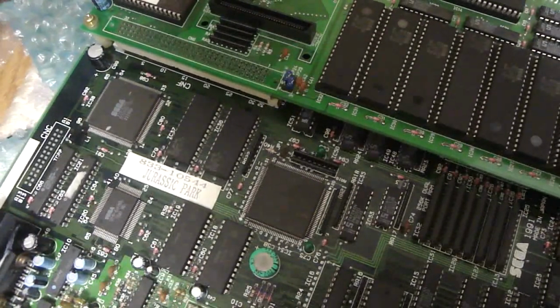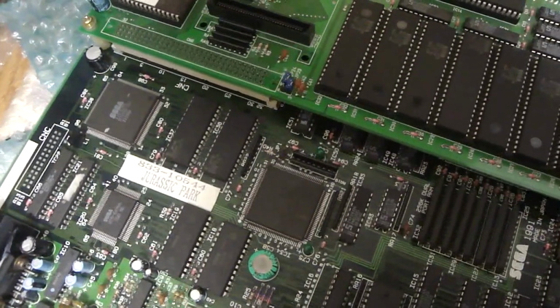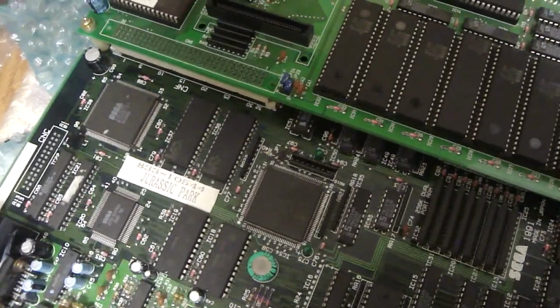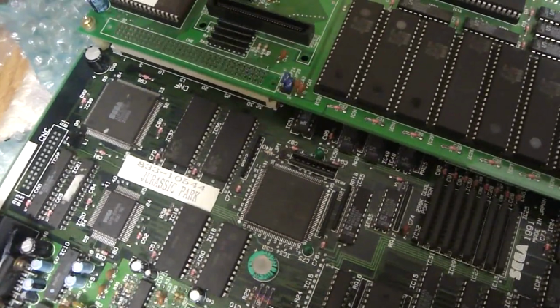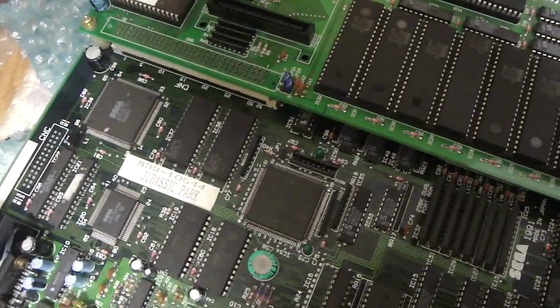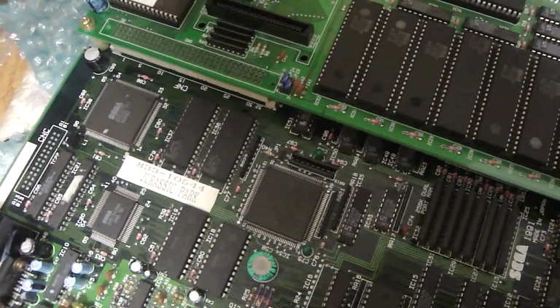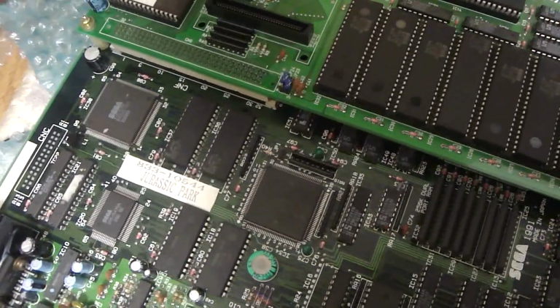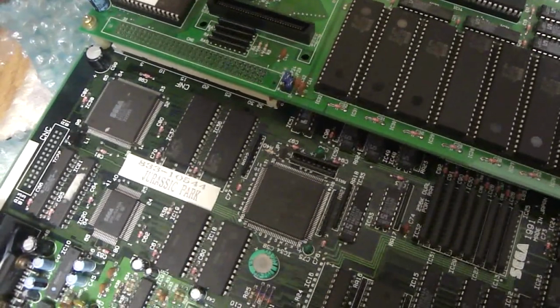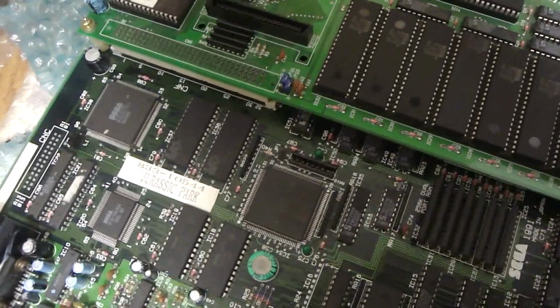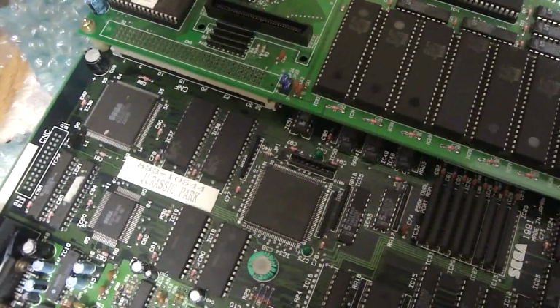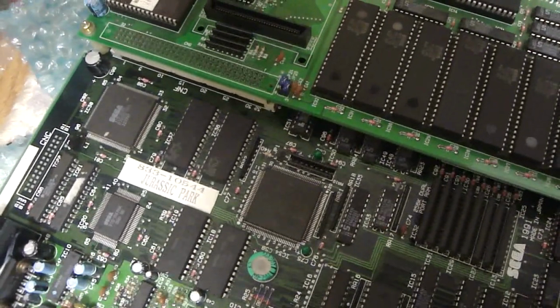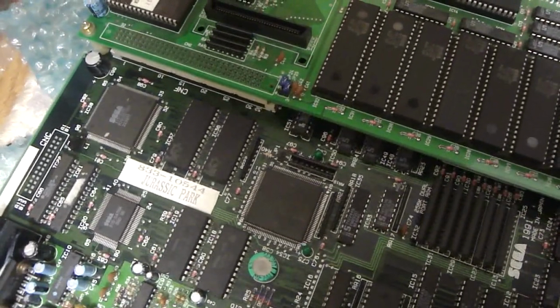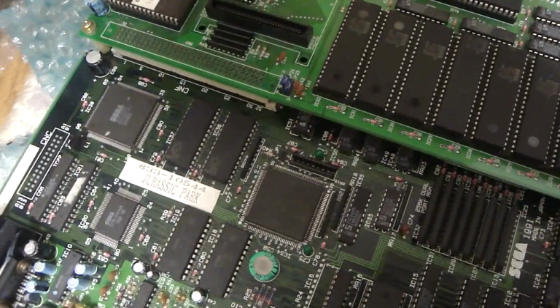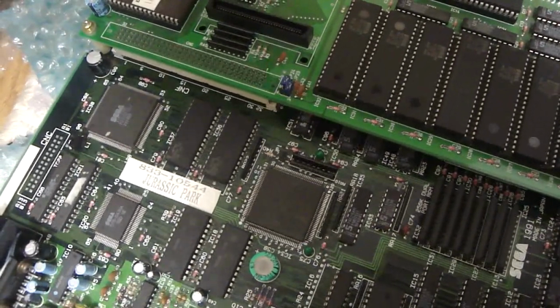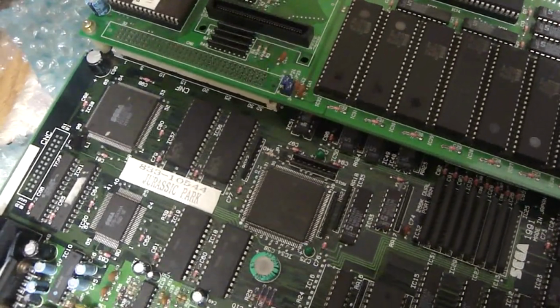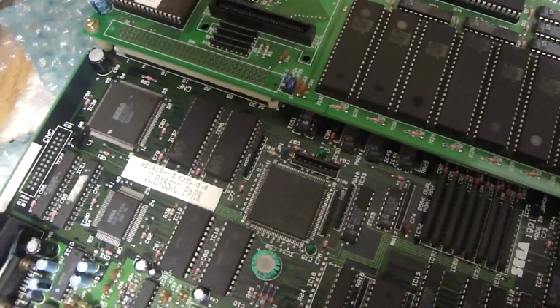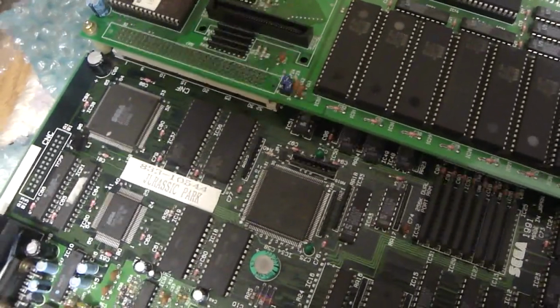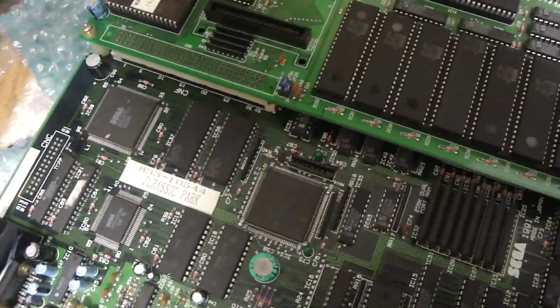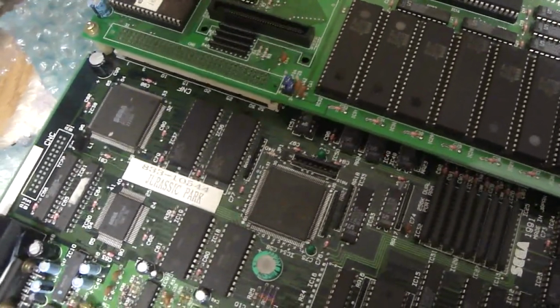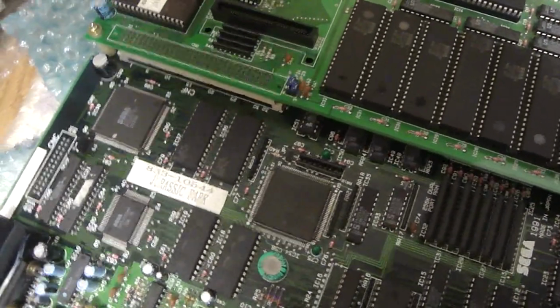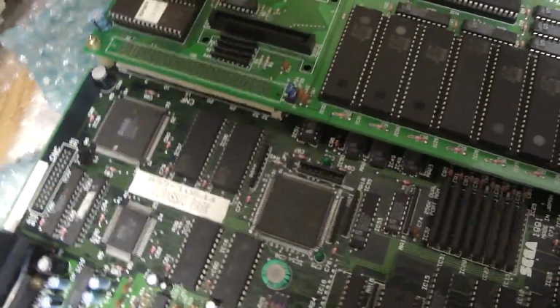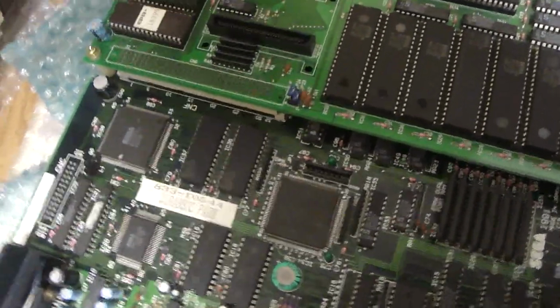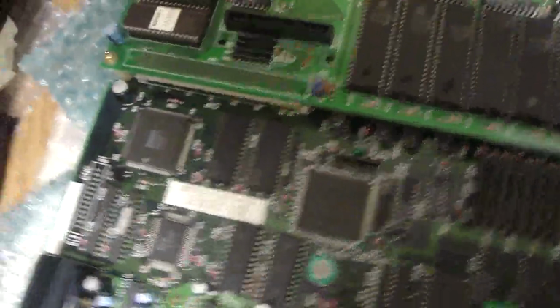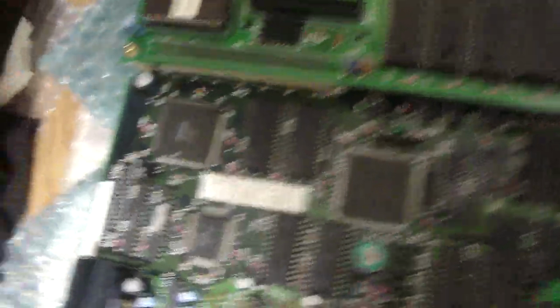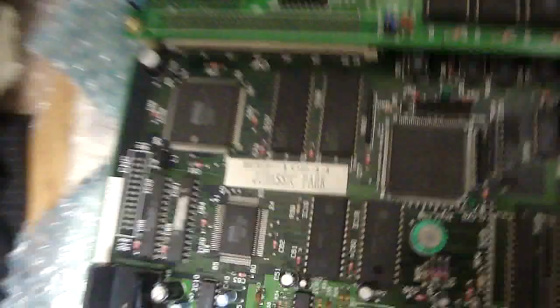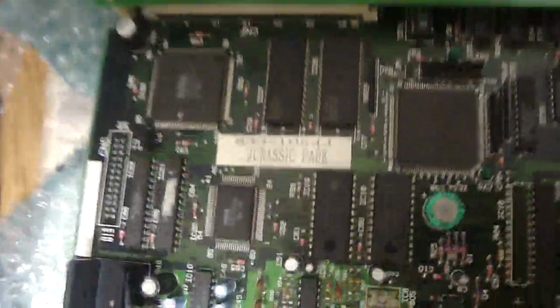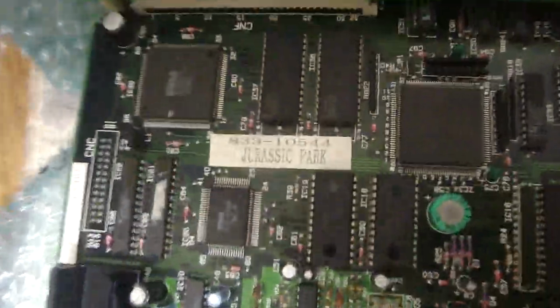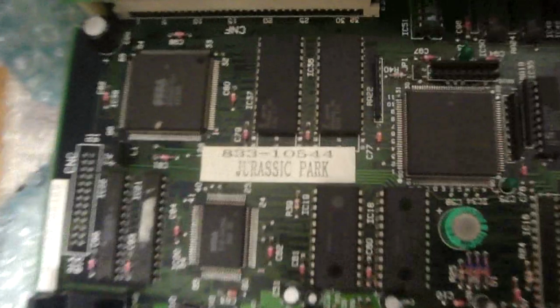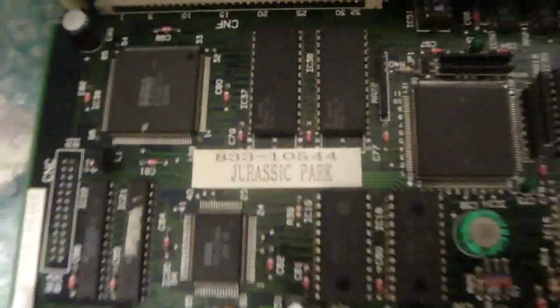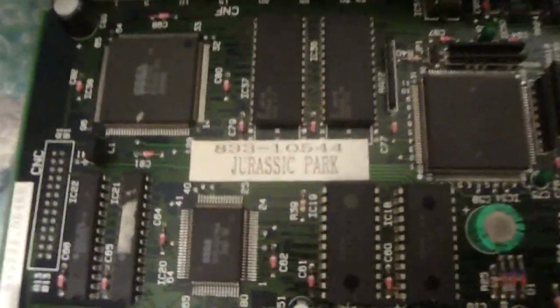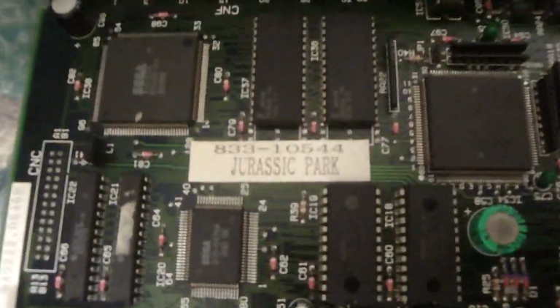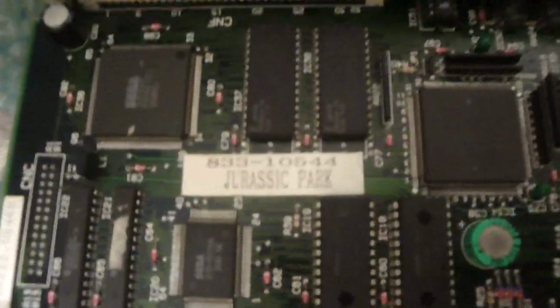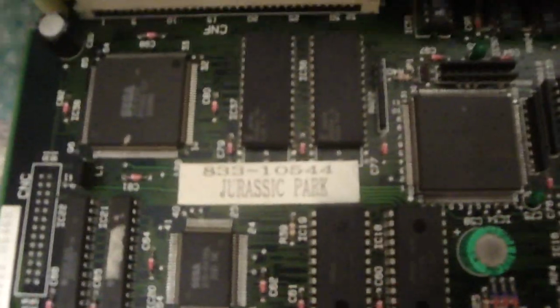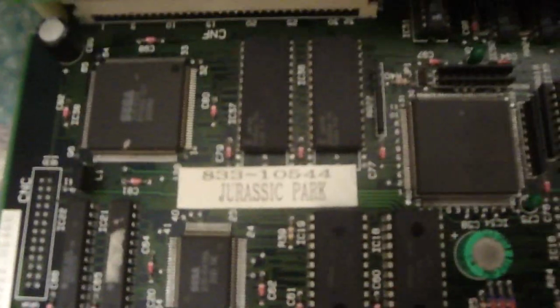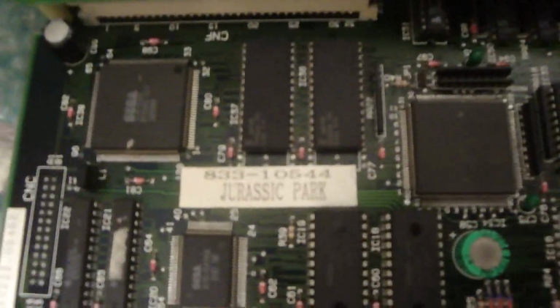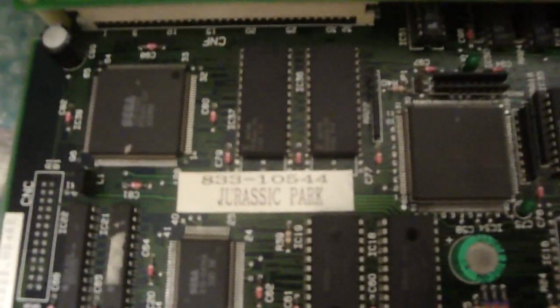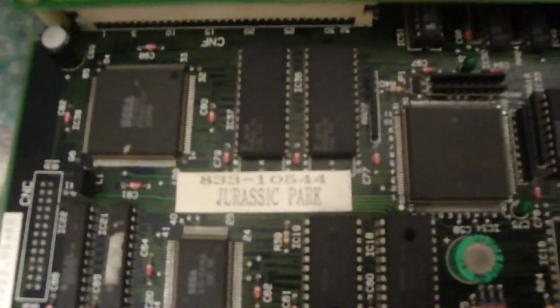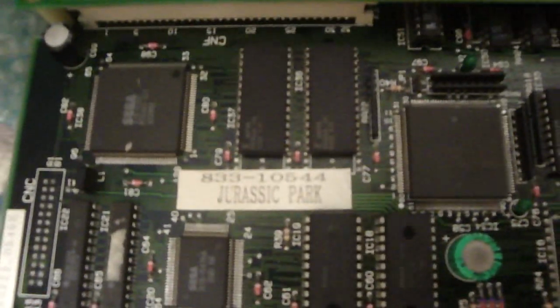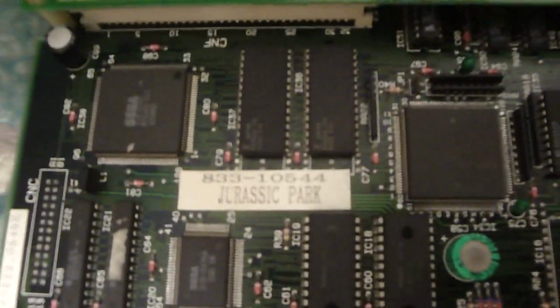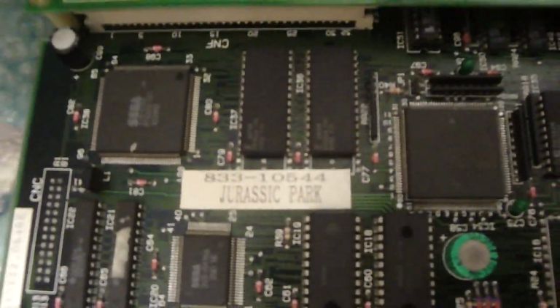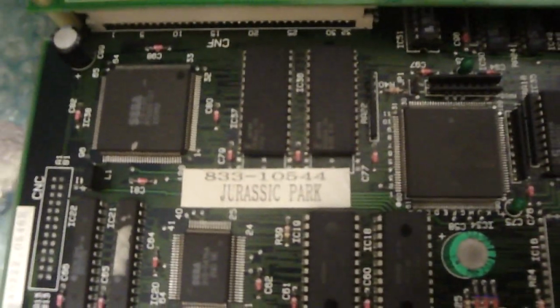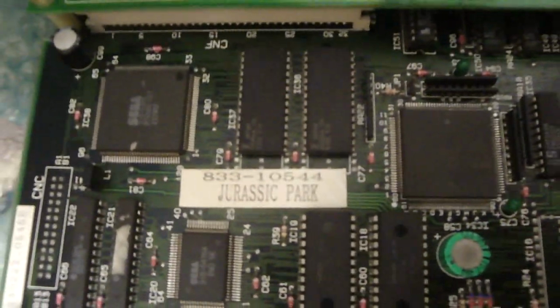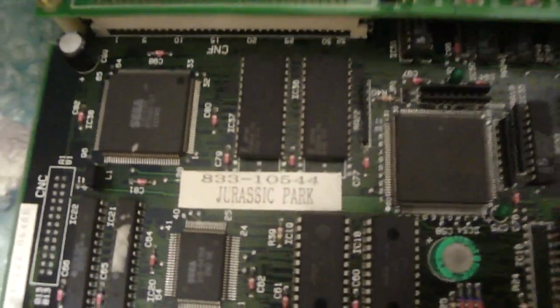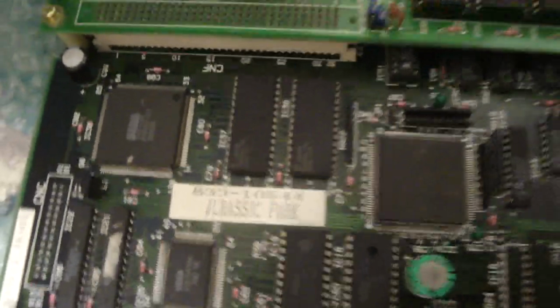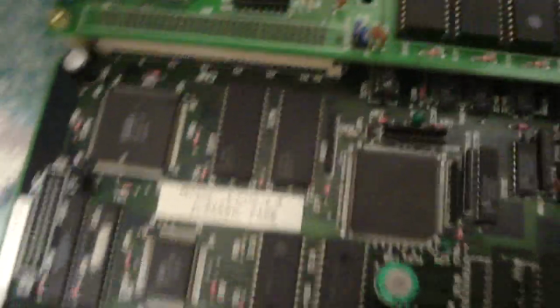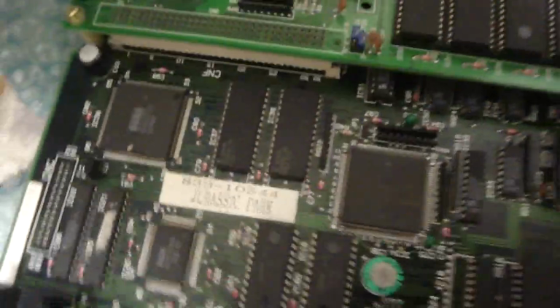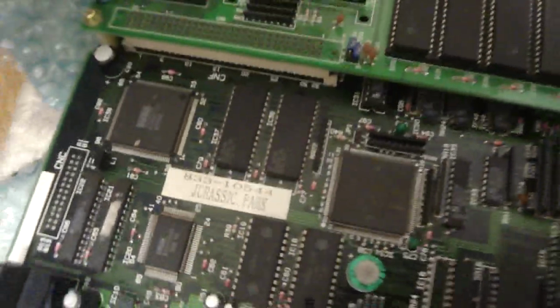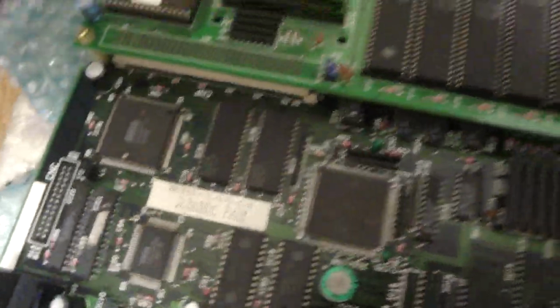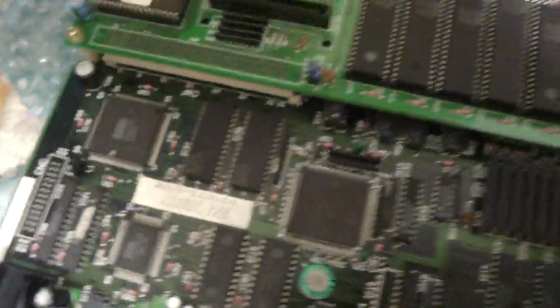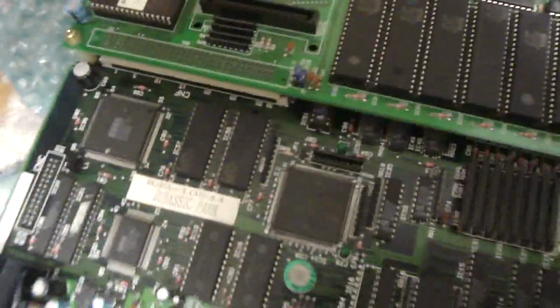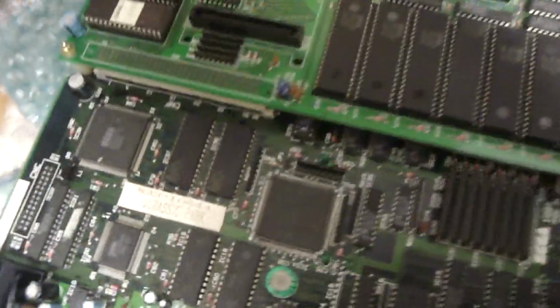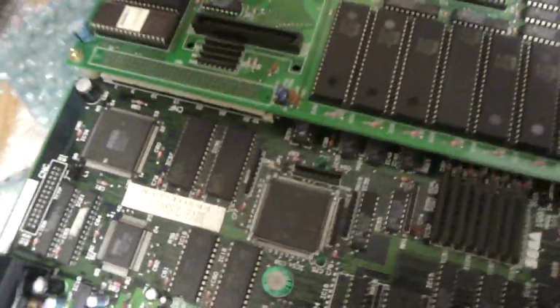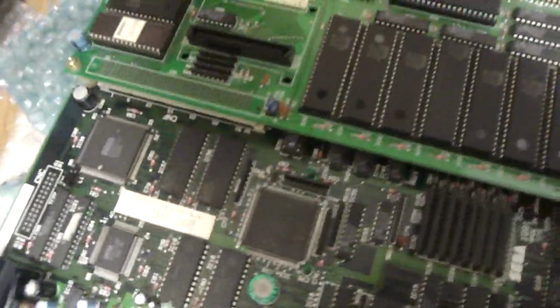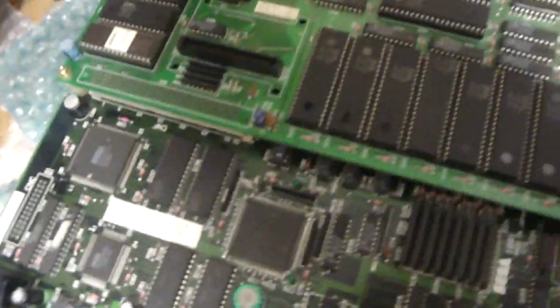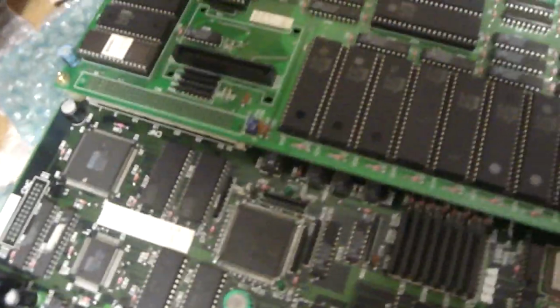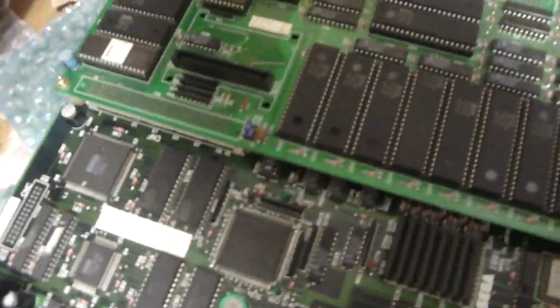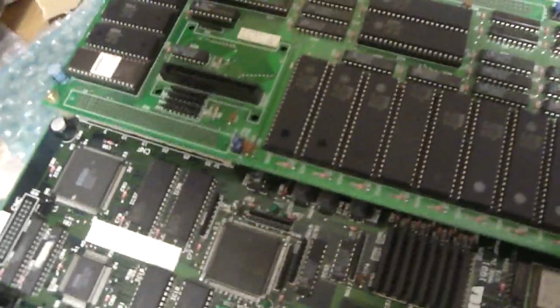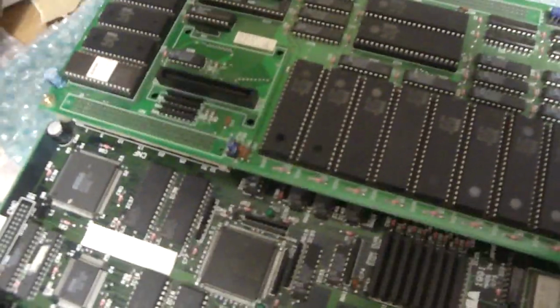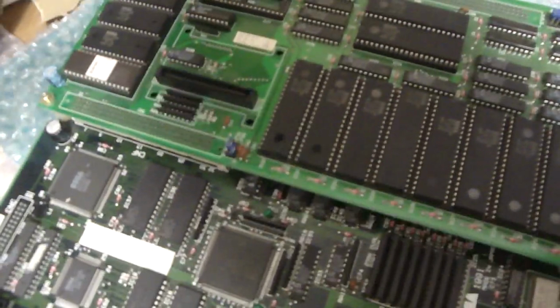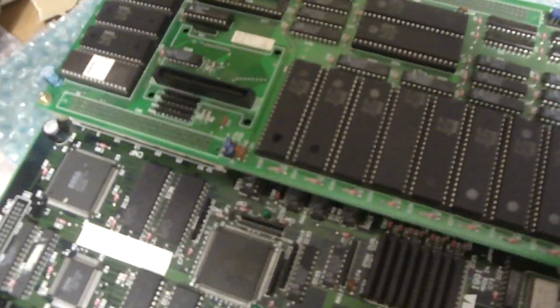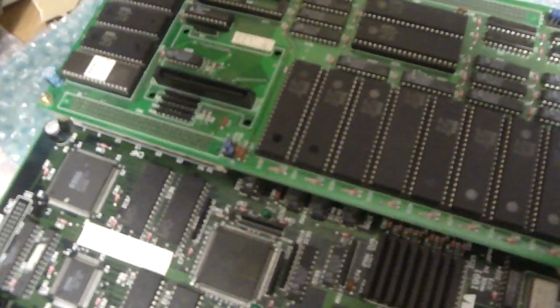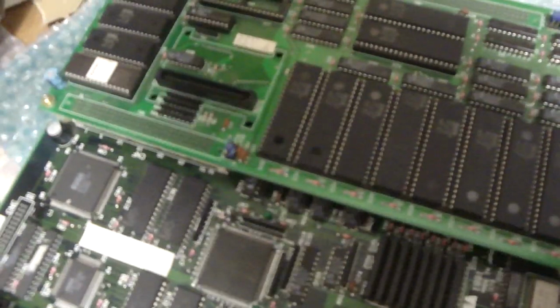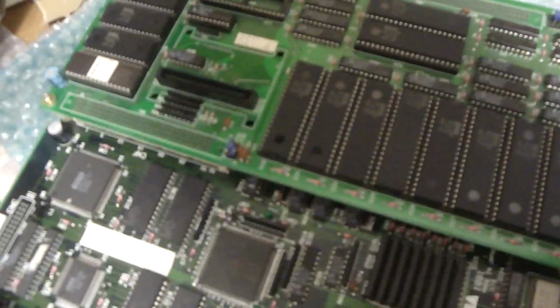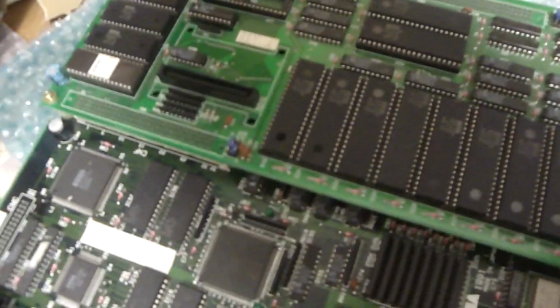Becky and Luke here. Today what I'd like to do is tell you guys how to get a Jurassic Park PCB to work off your home super gun or JAMA cabinet.